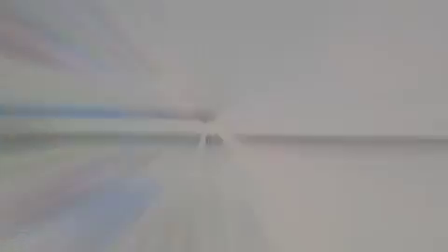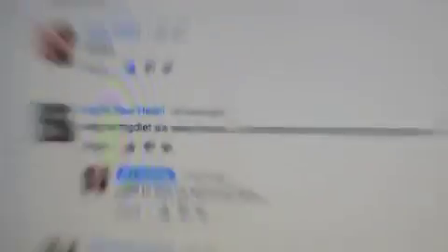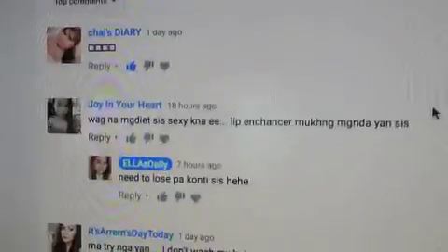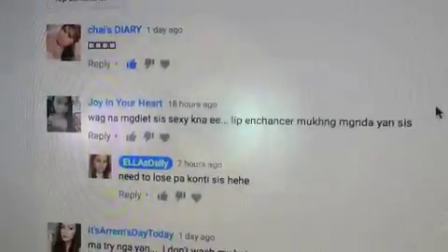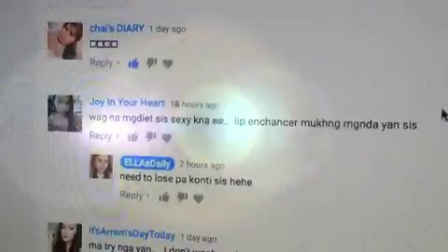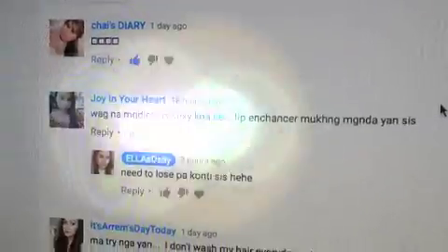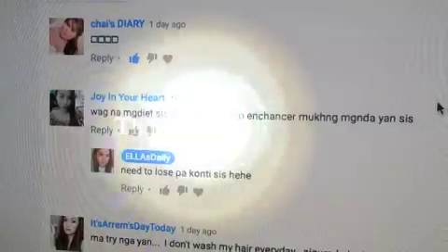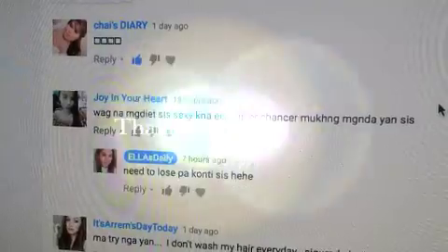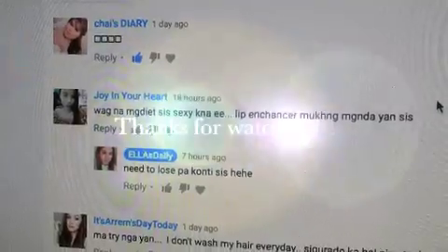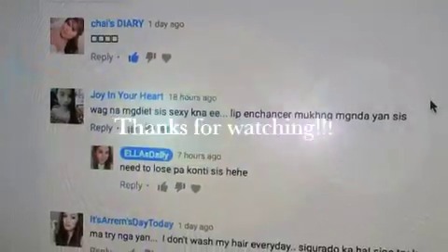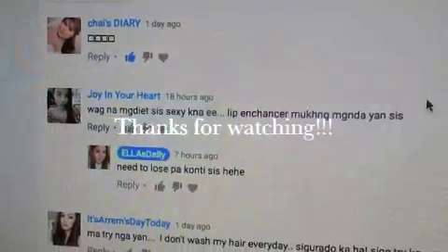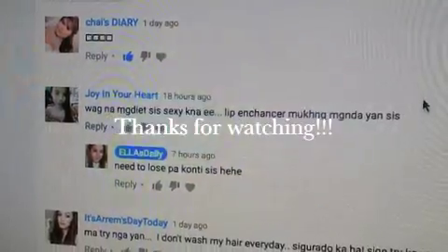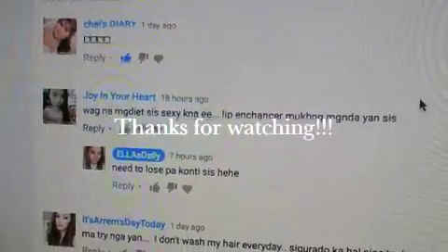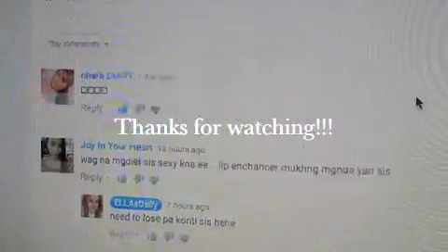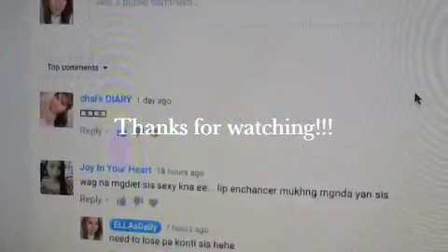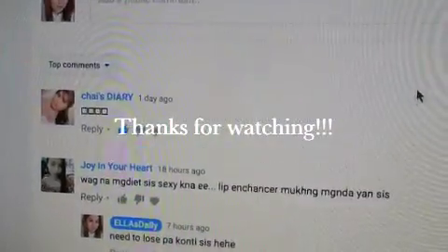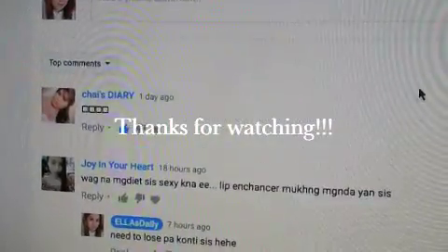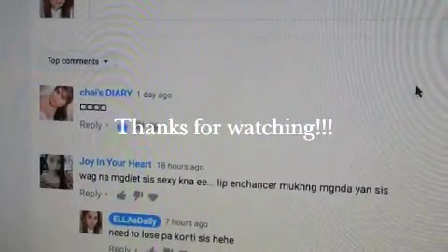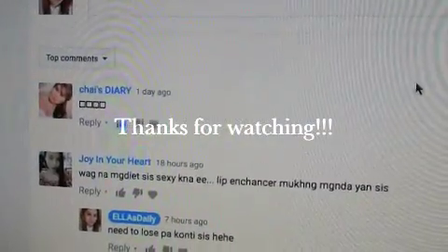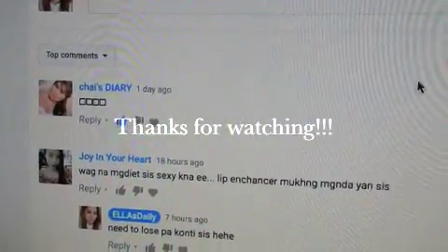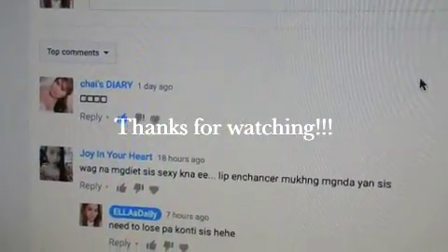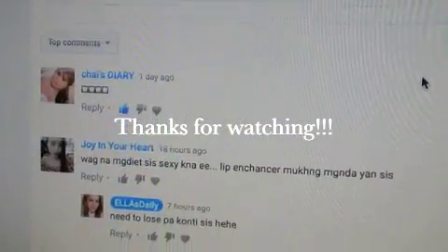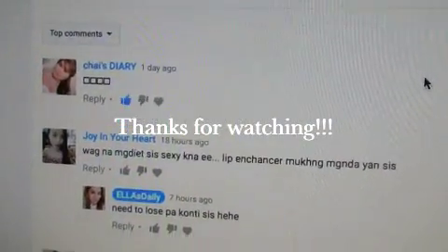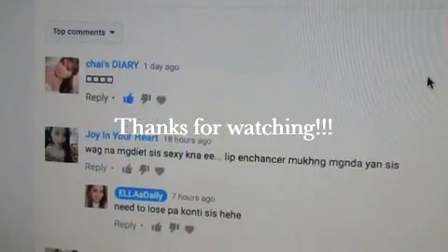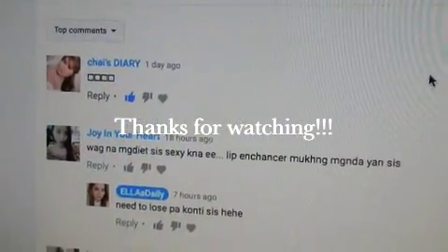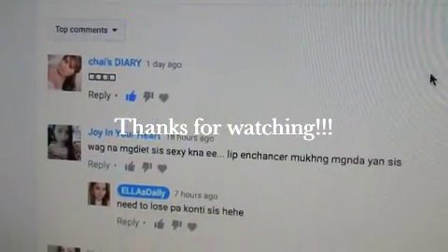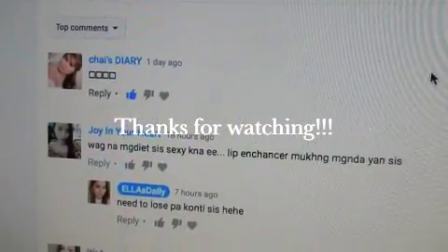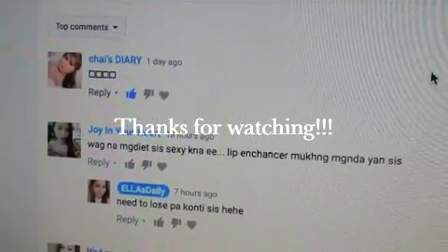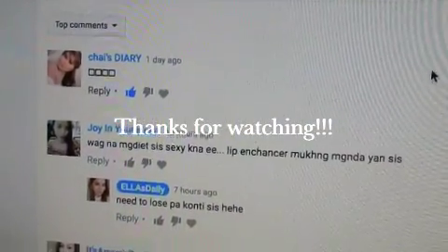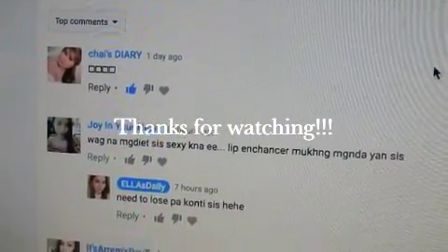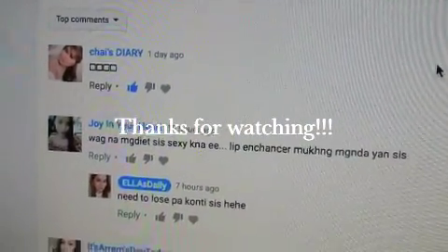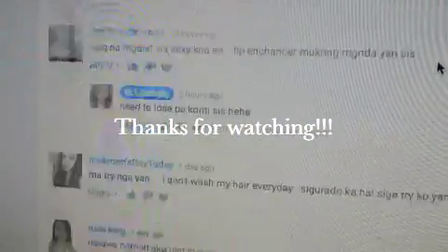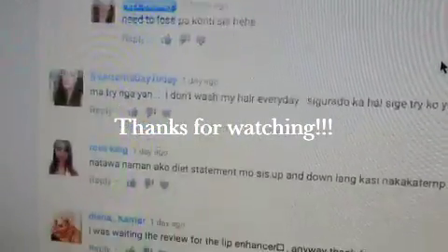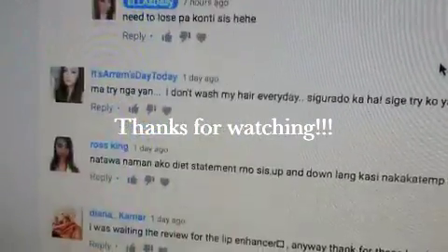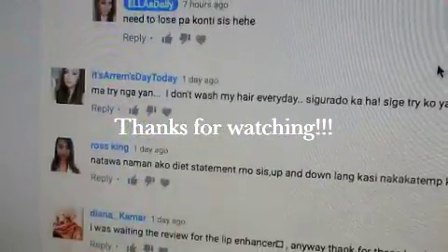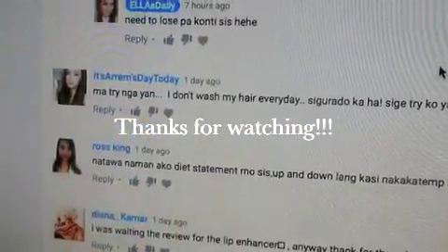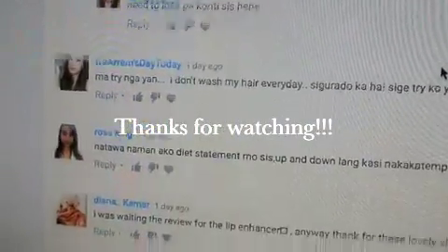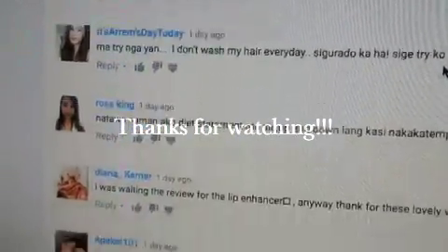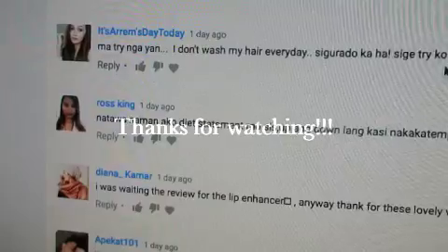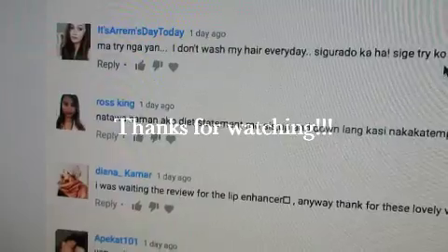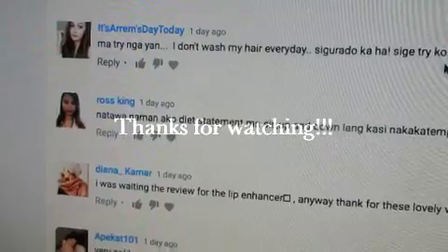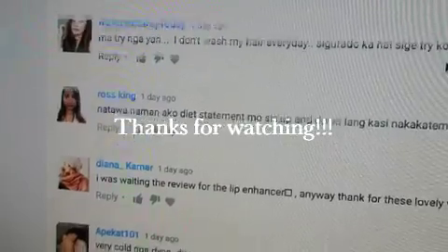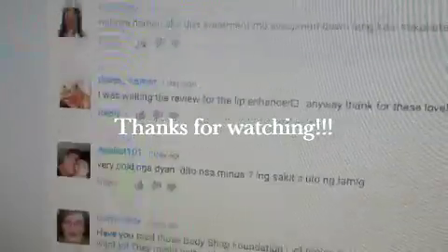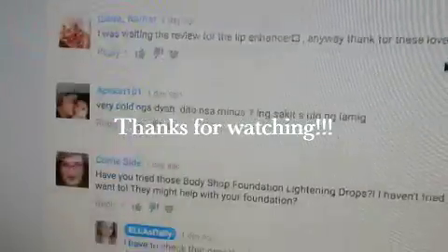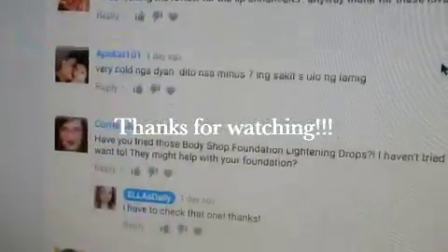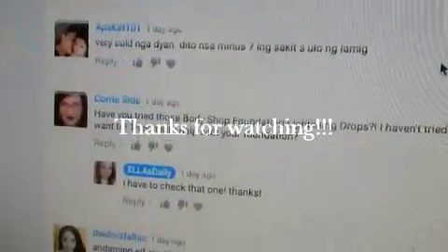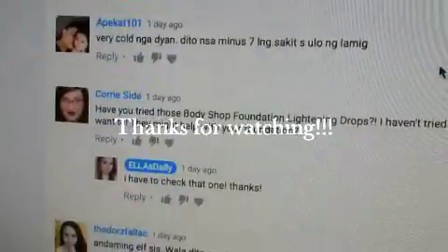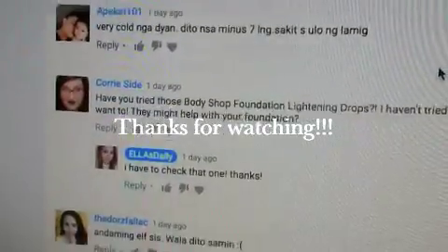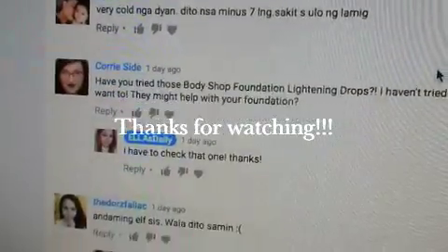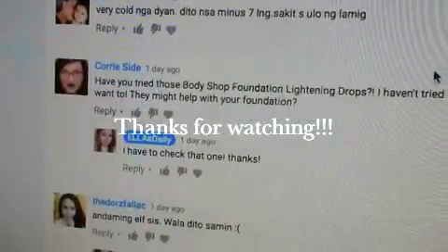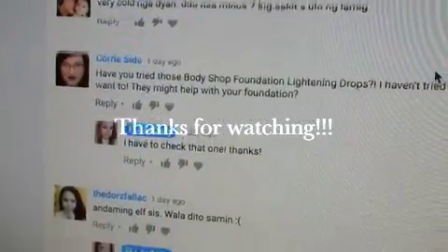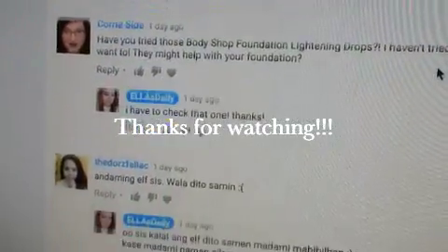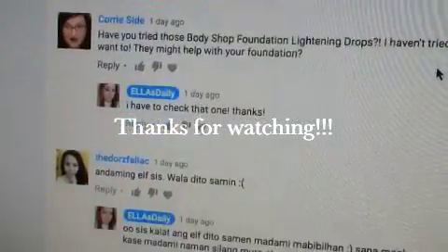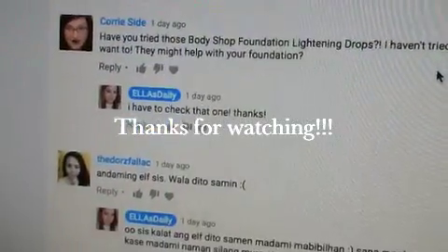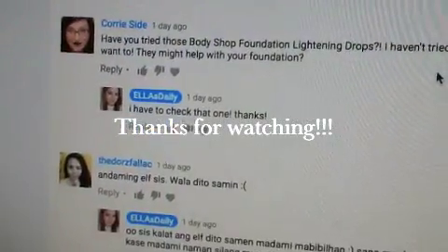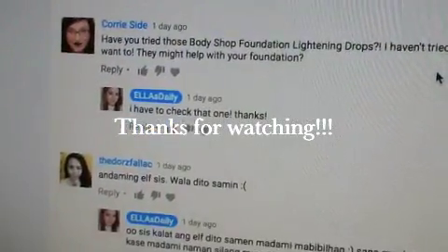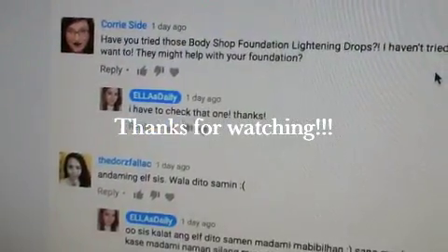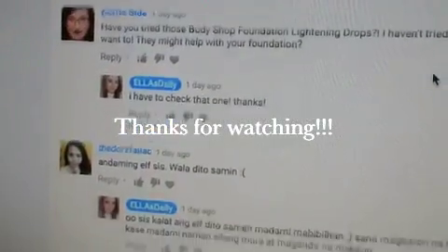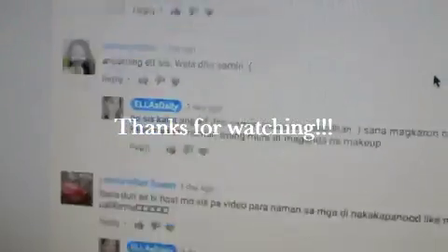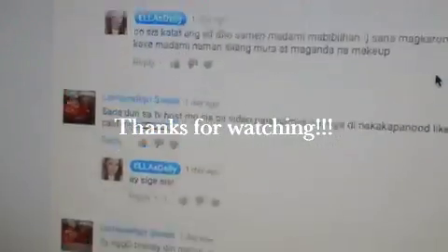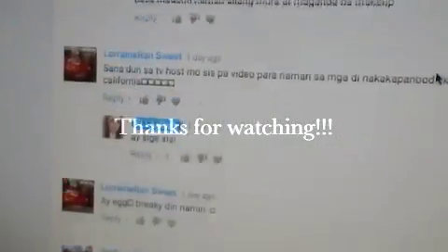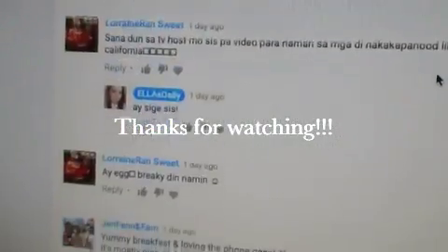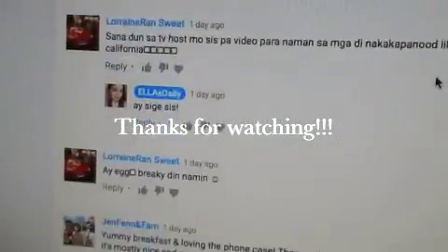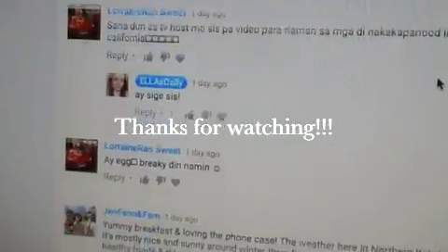Saying hi to all the people who left their comments in our last vlog — thank you guys for watching!